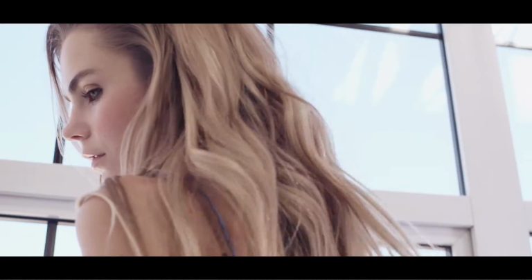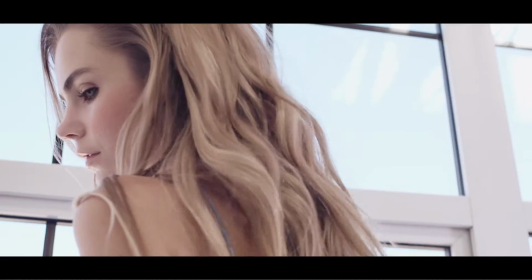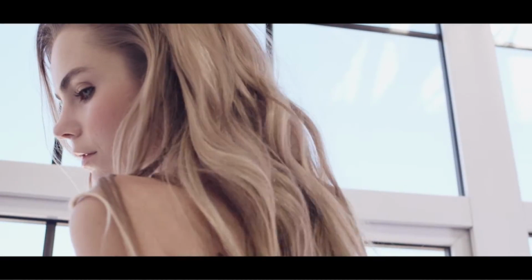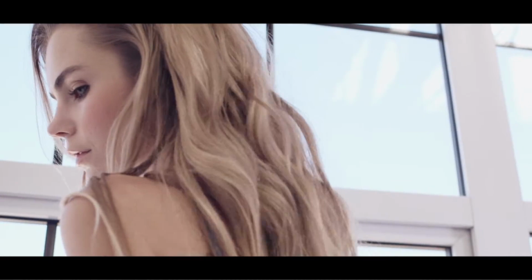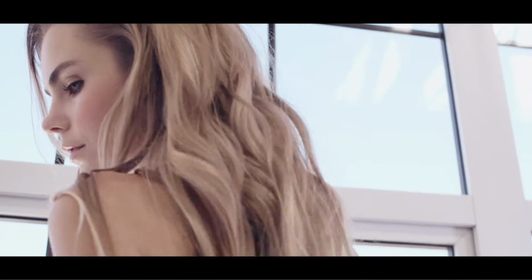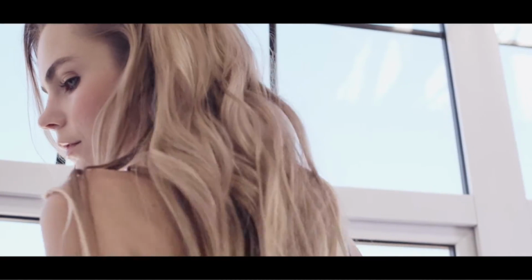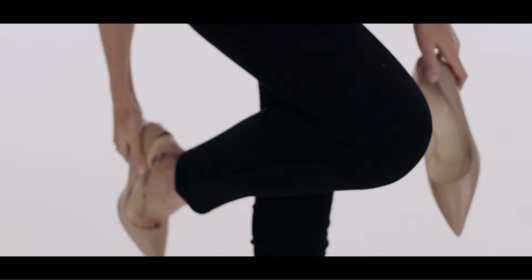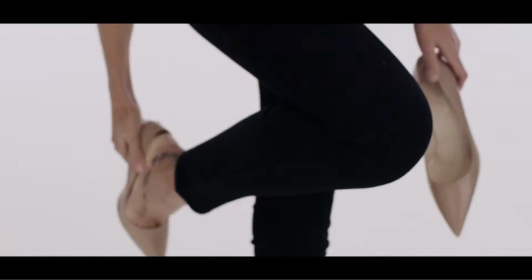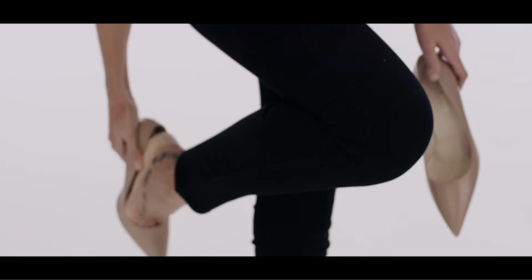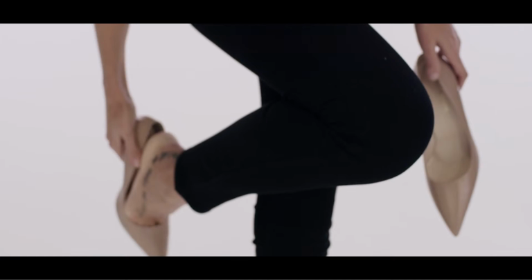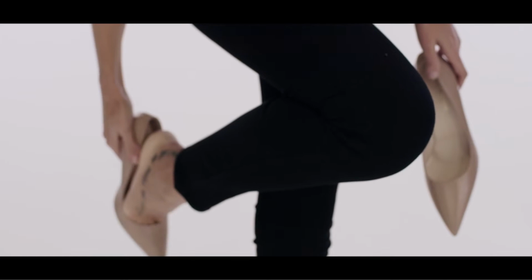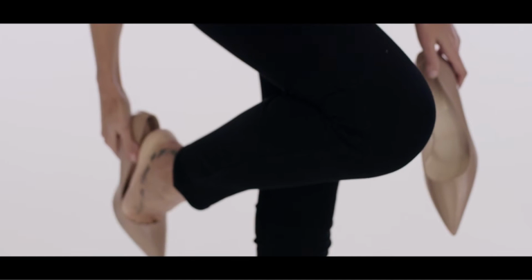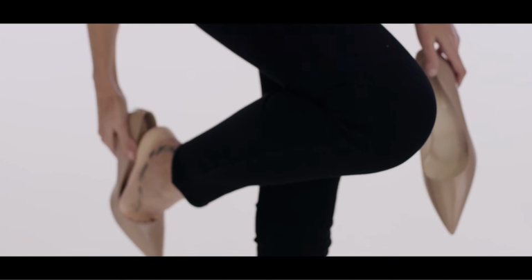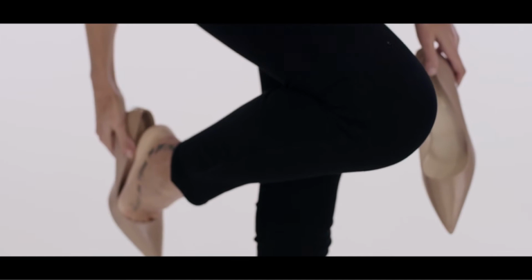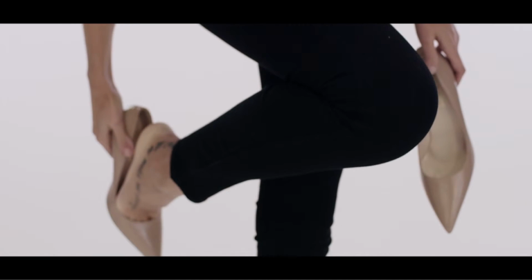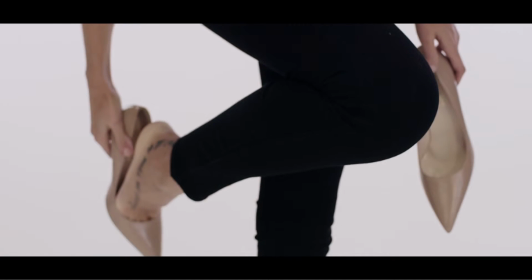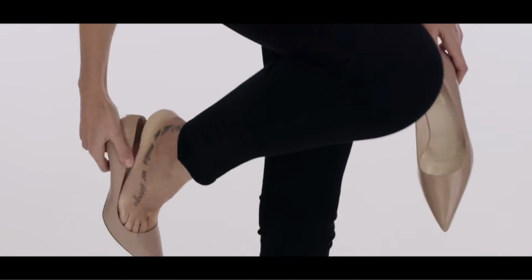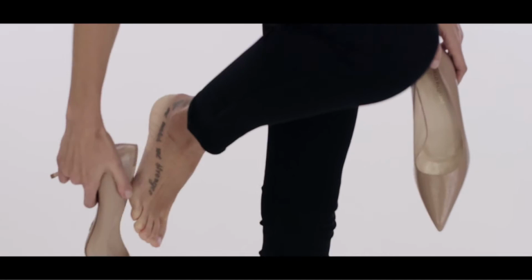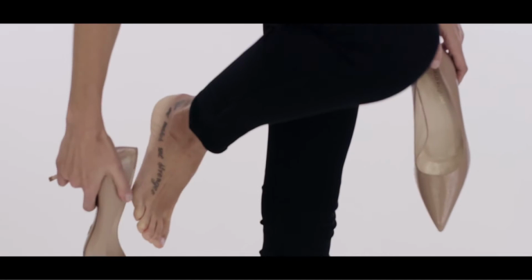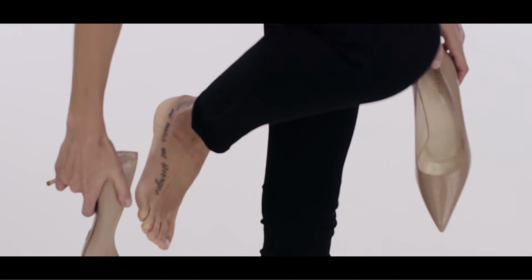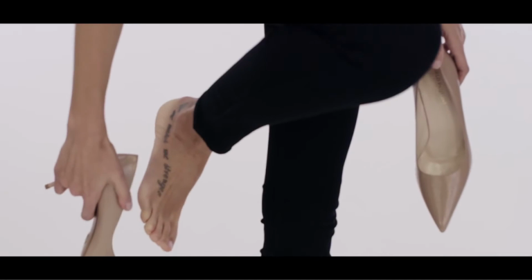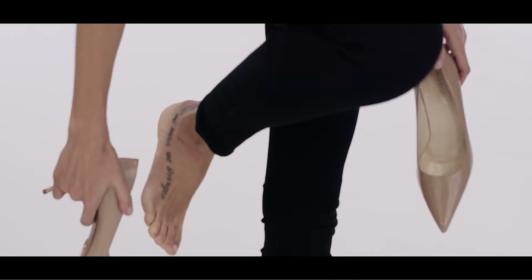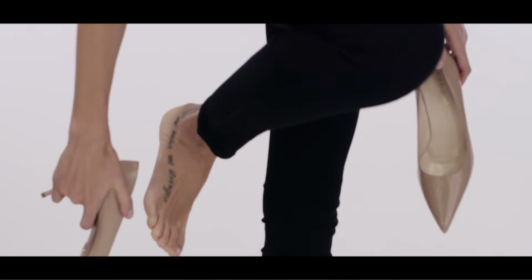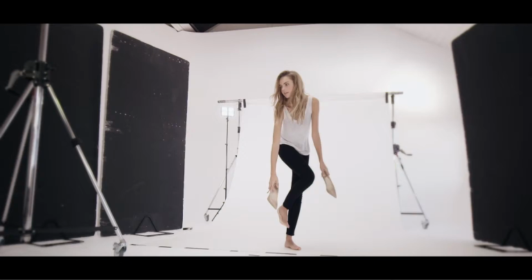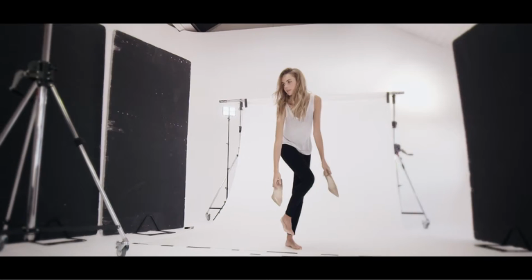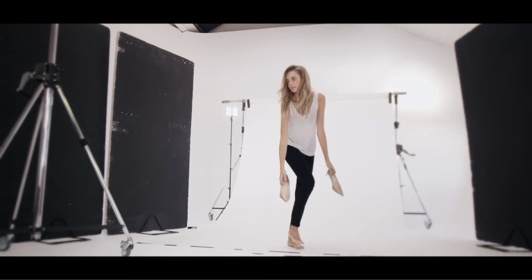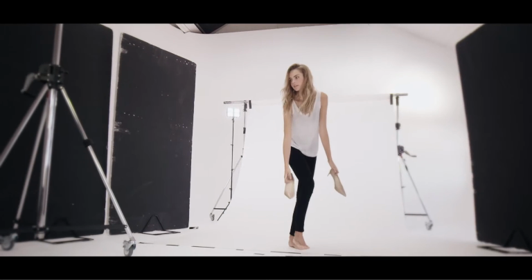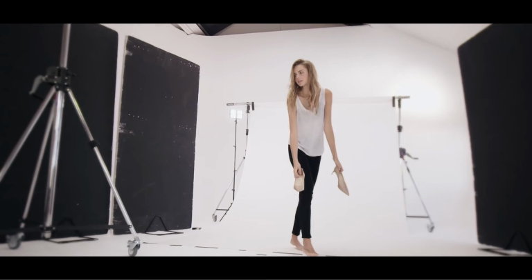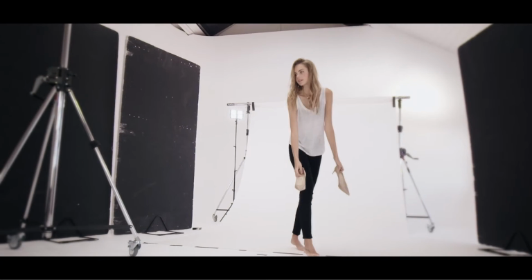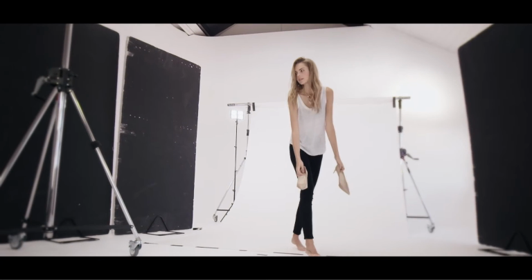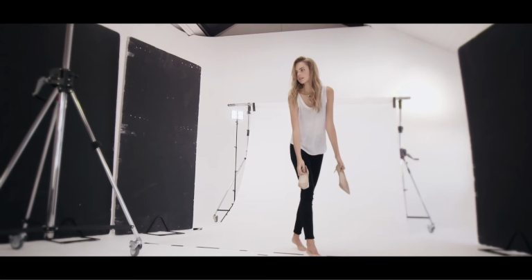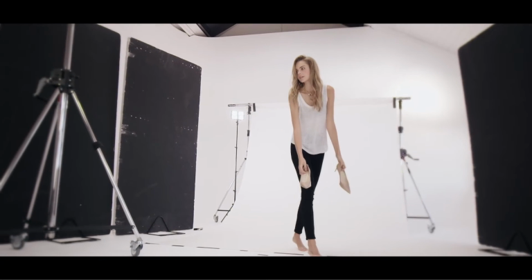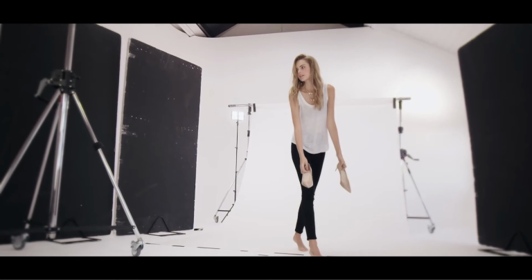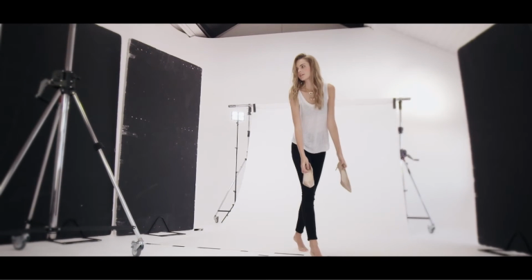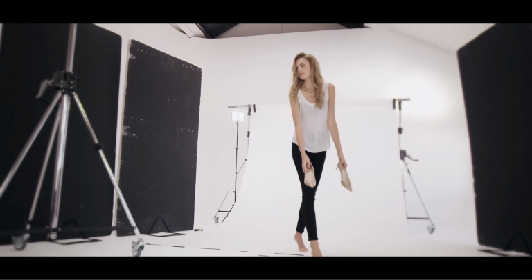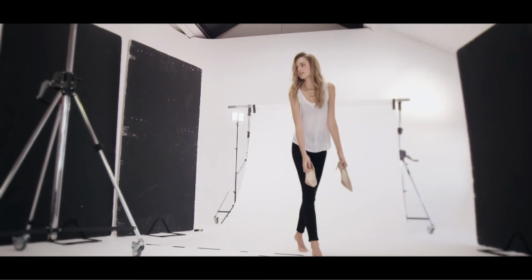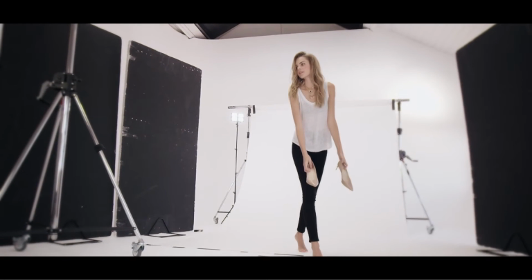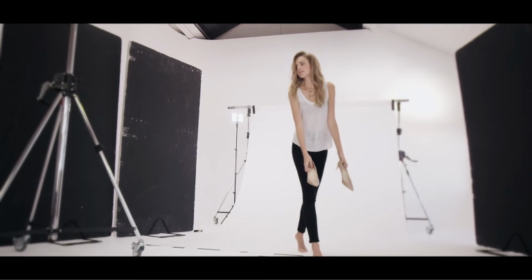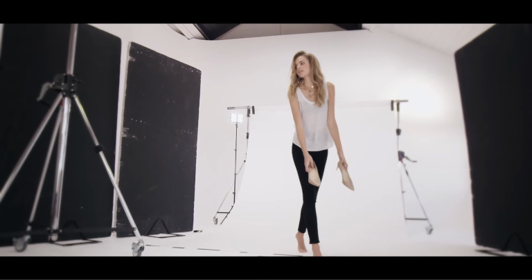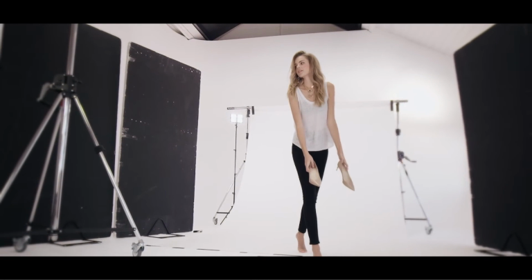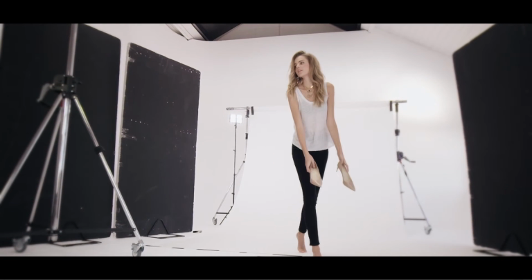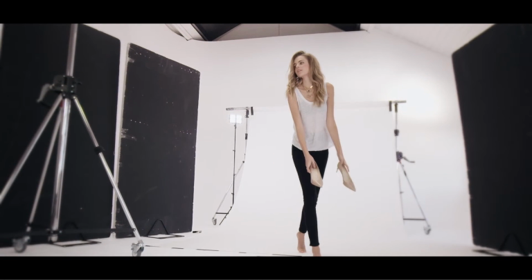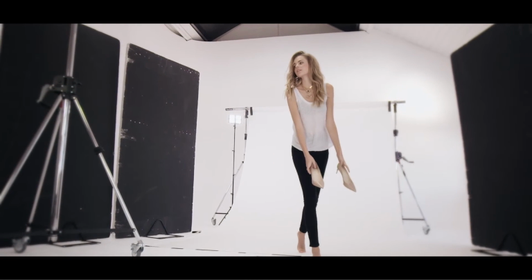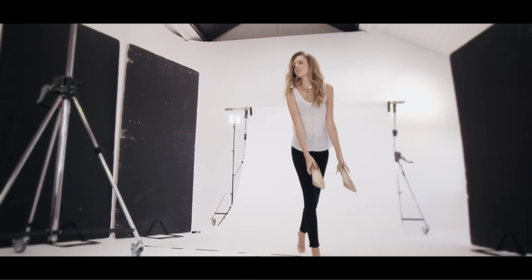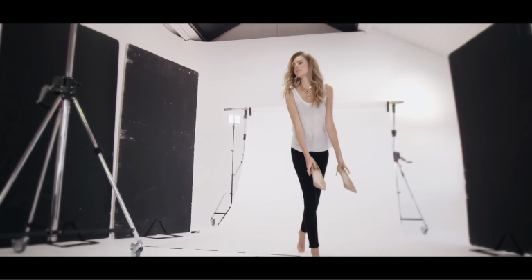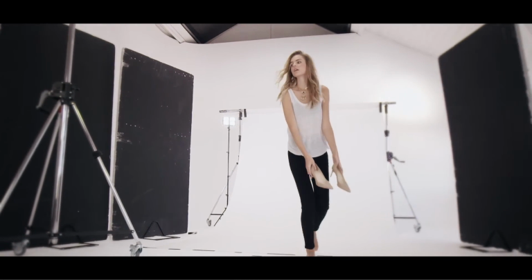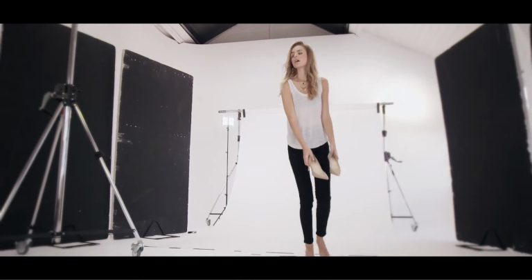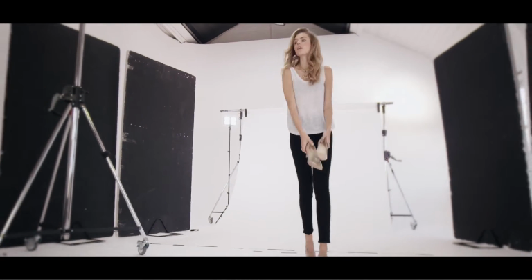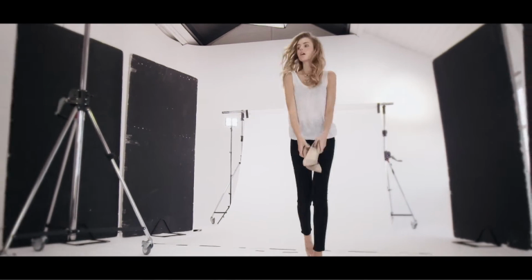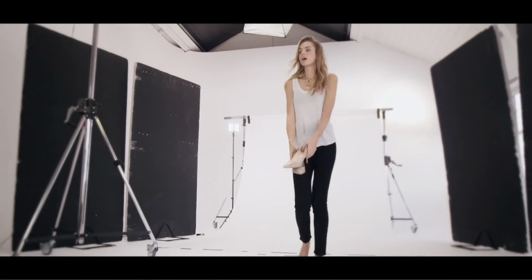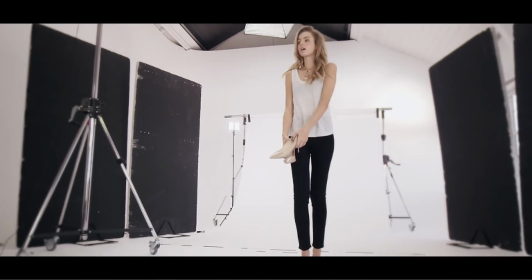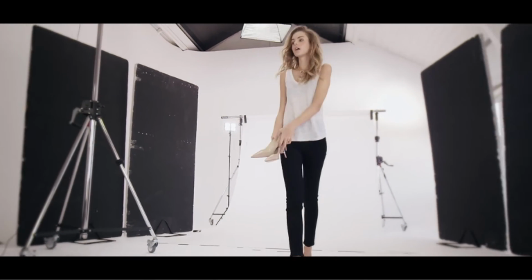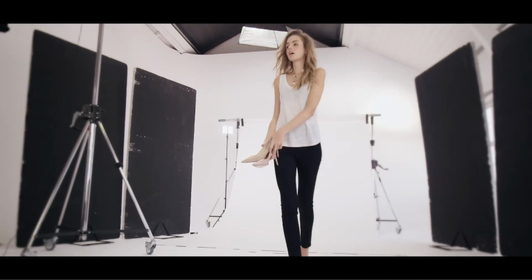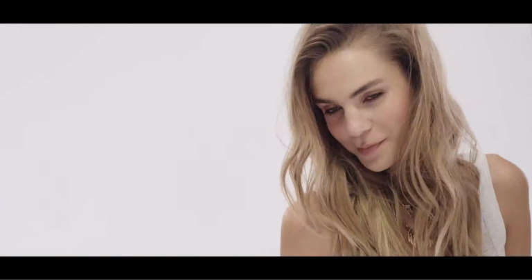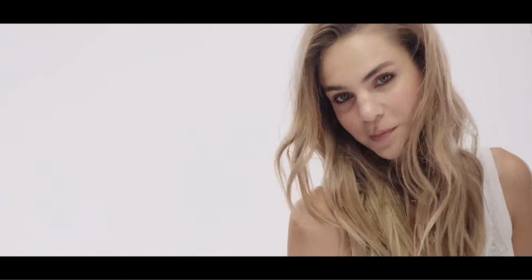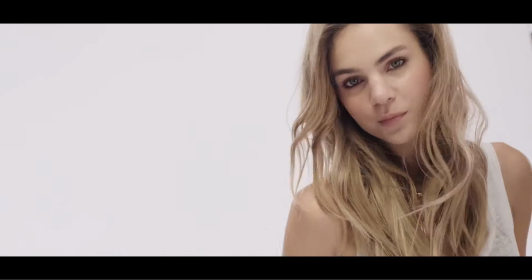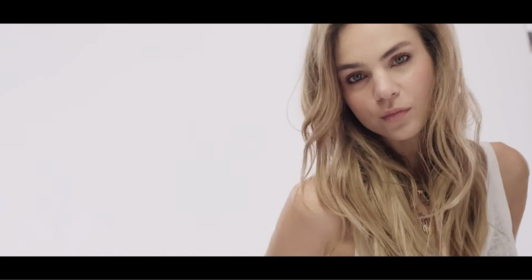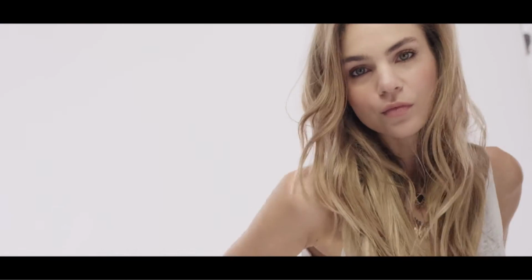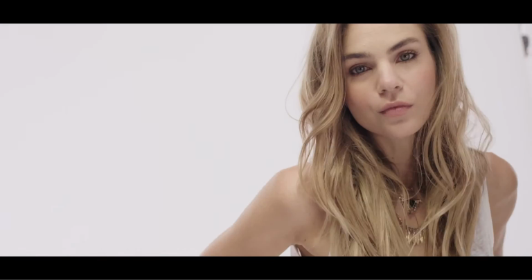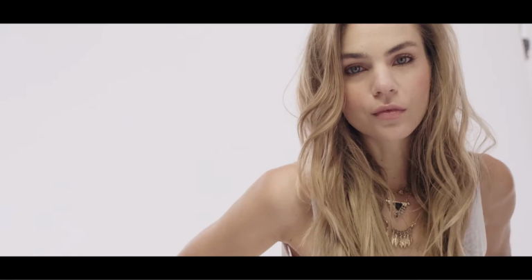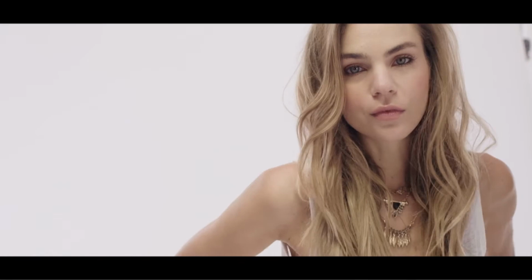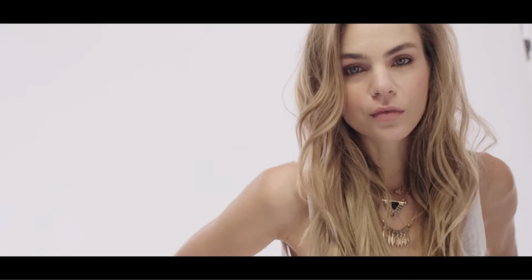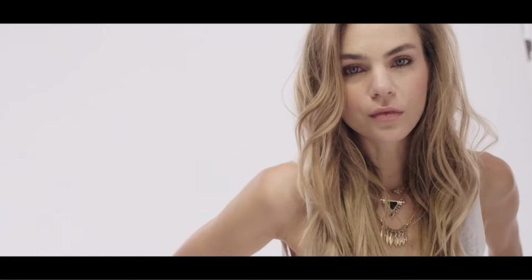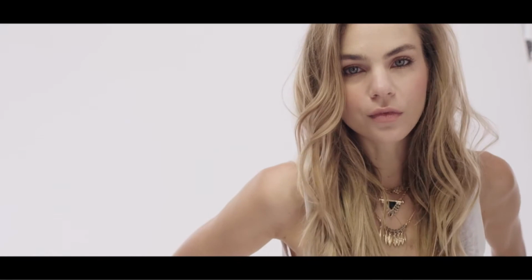For night time glamour, it is essential to have a great pair of black jeans. Team them up with some killer heels and a statement necklace.